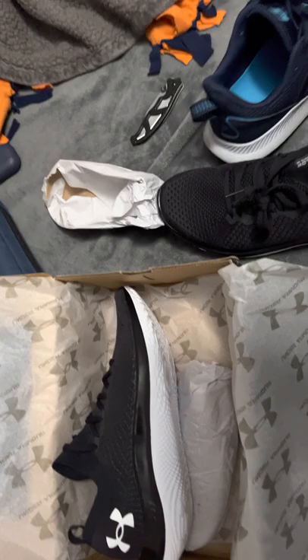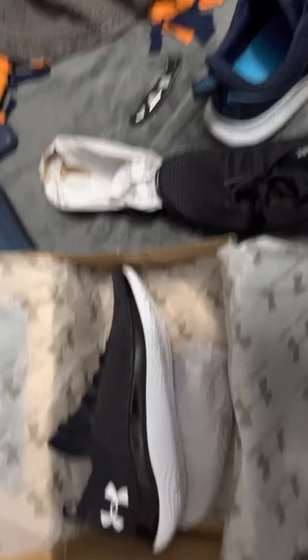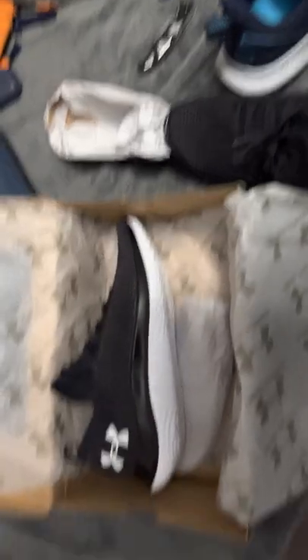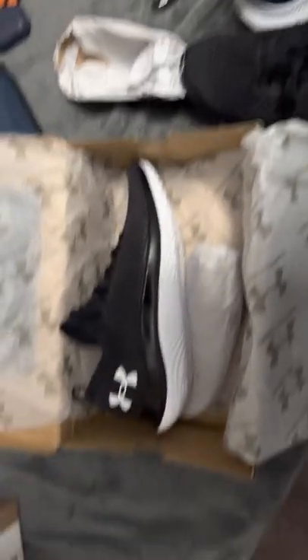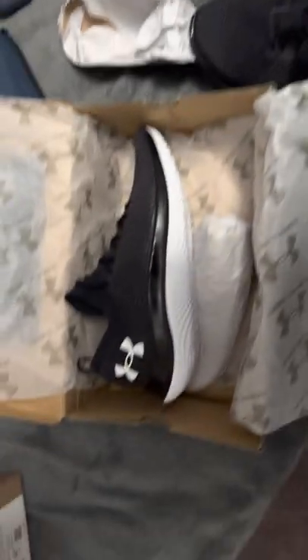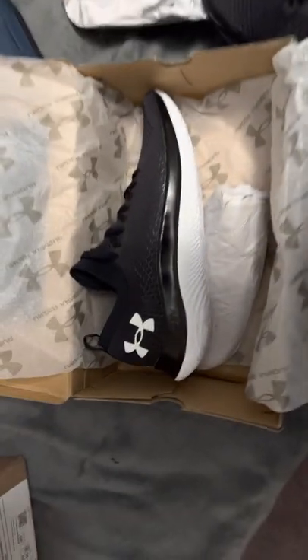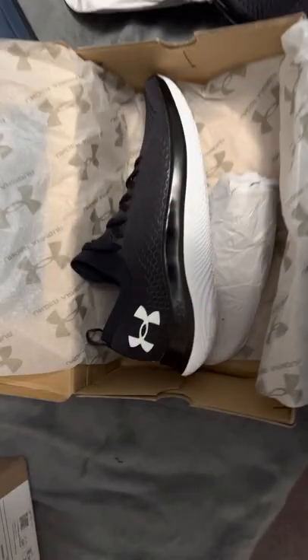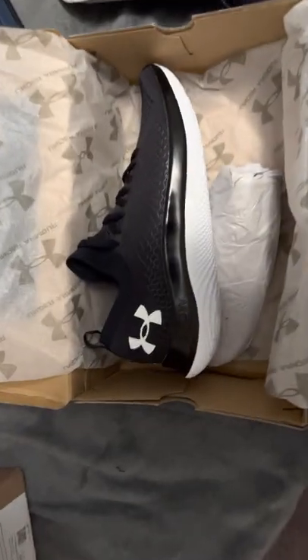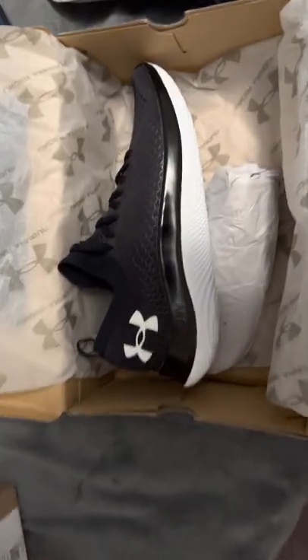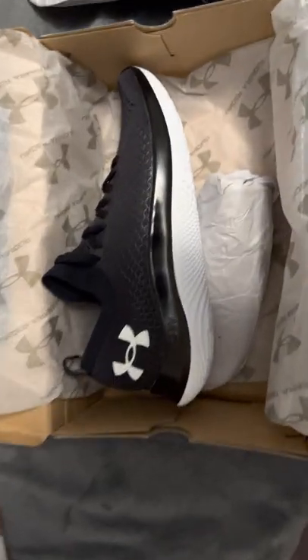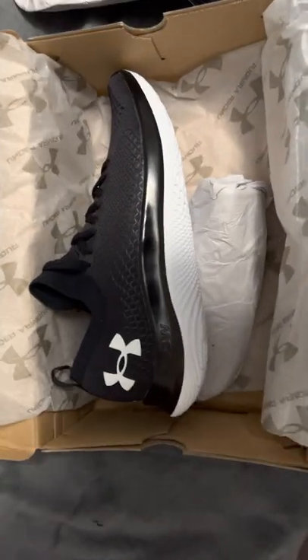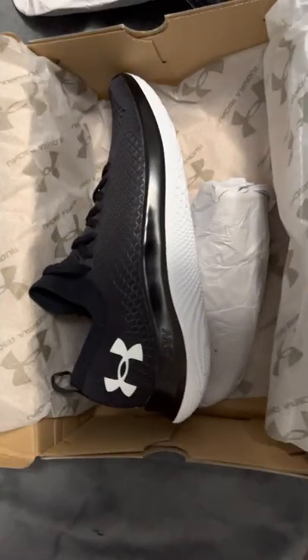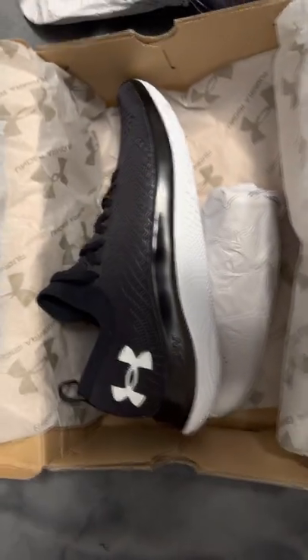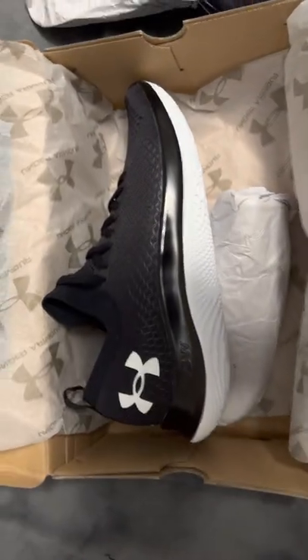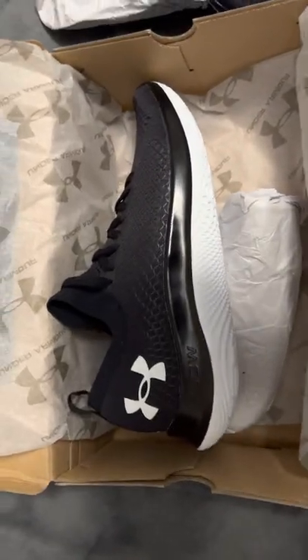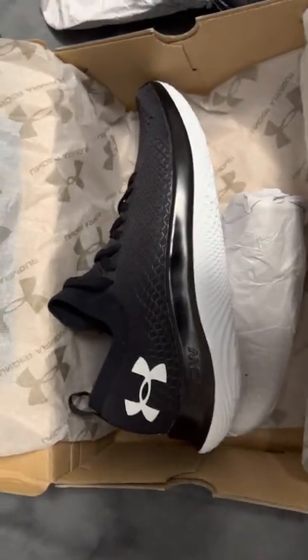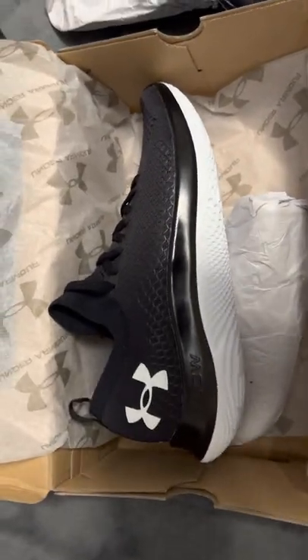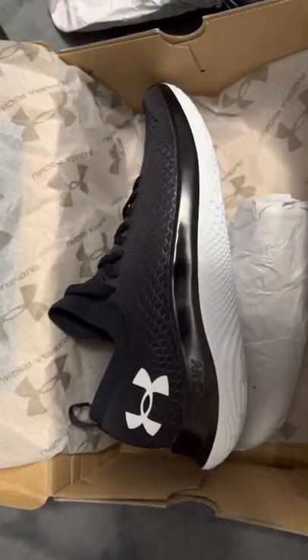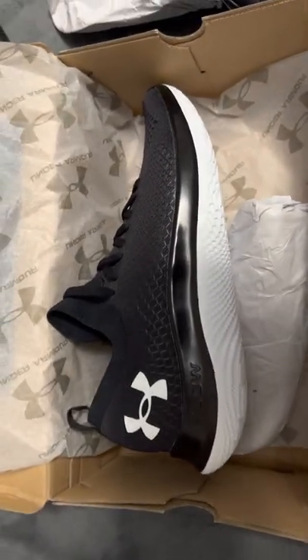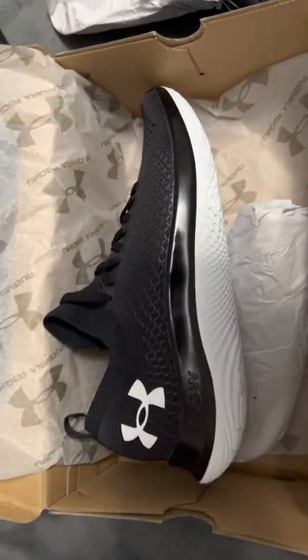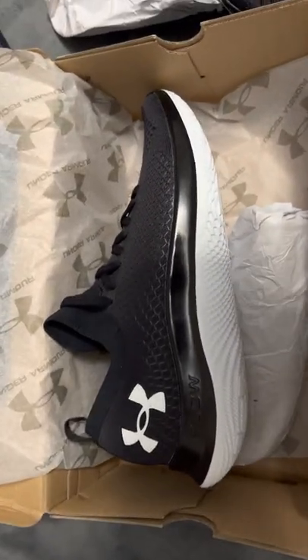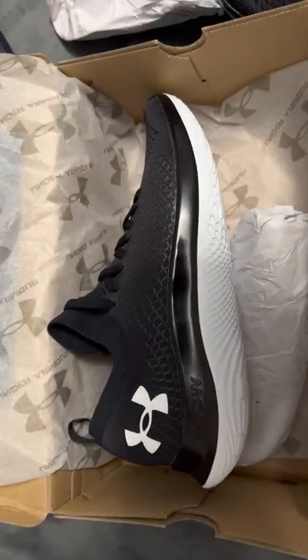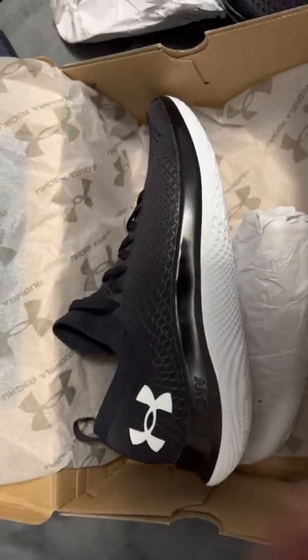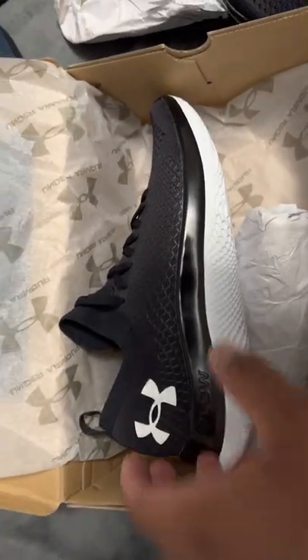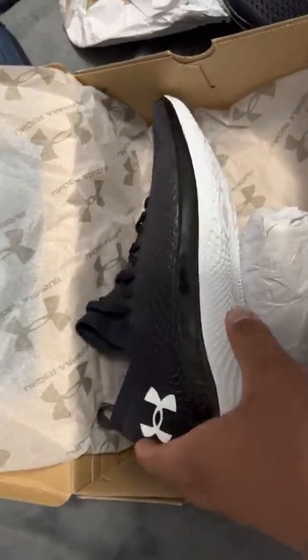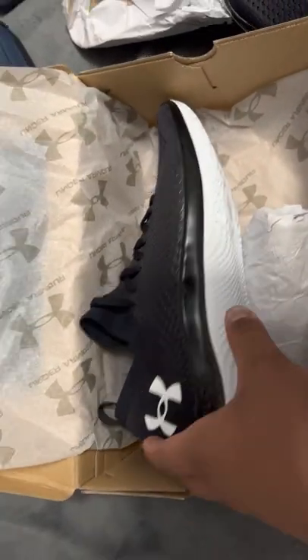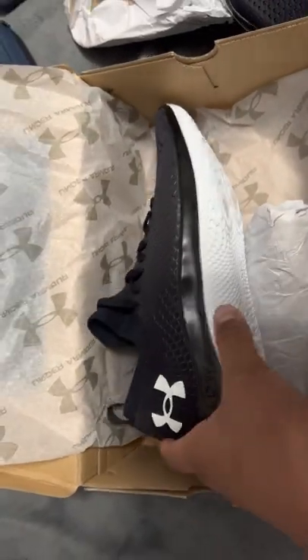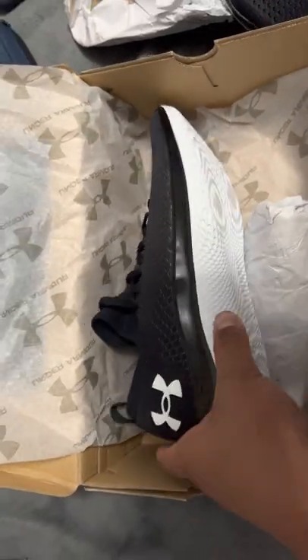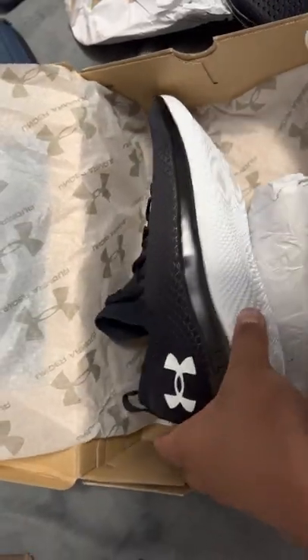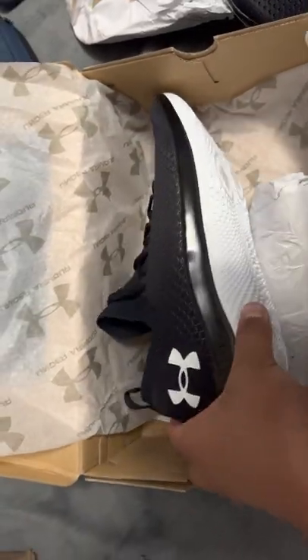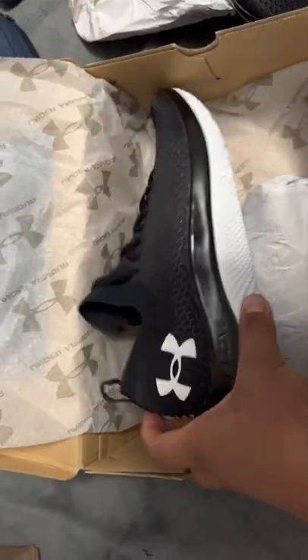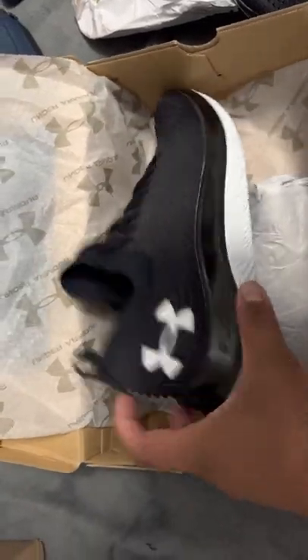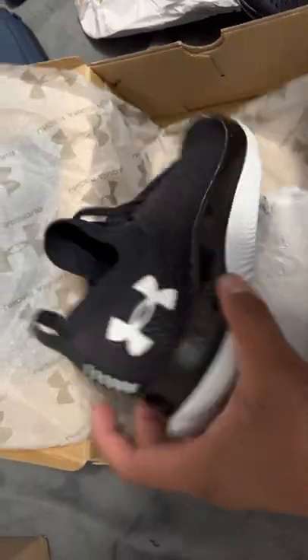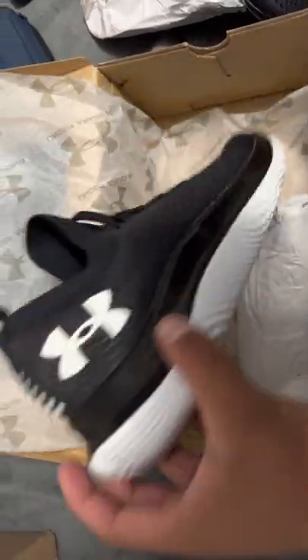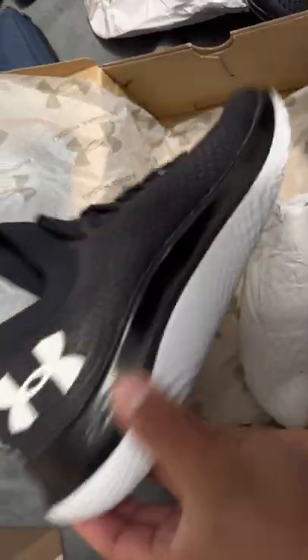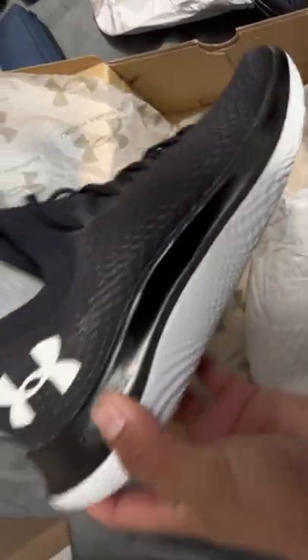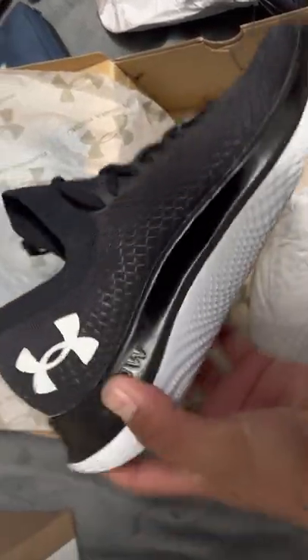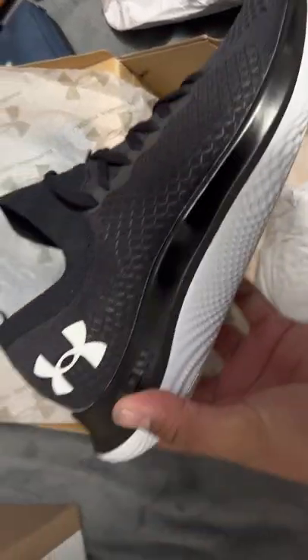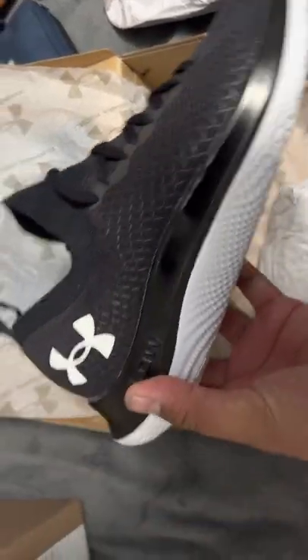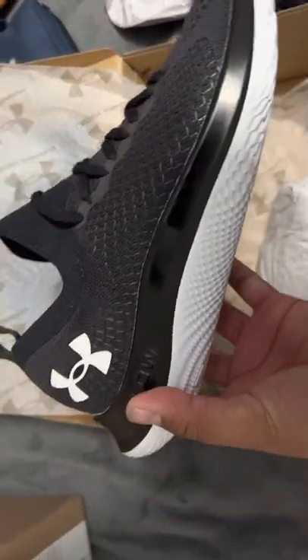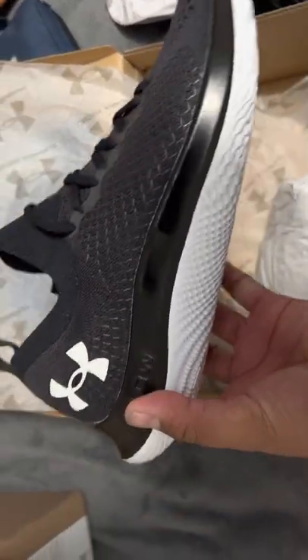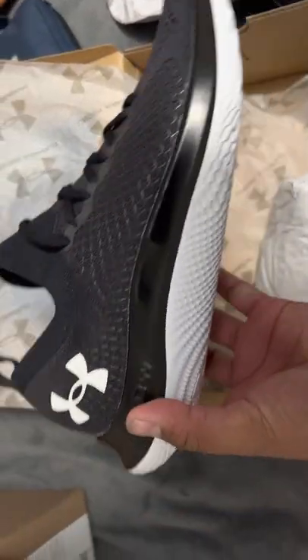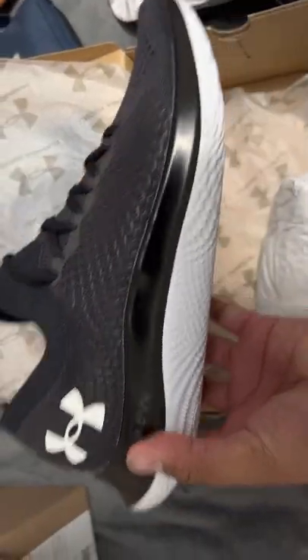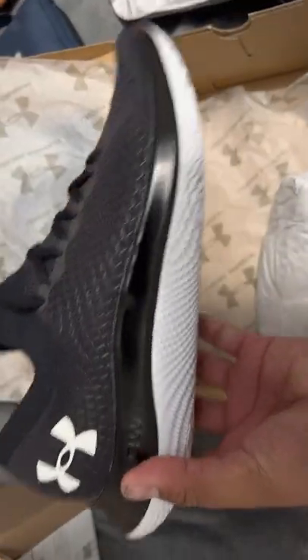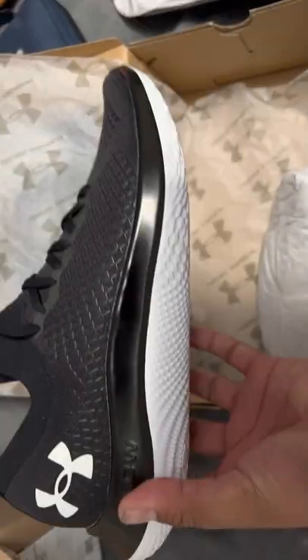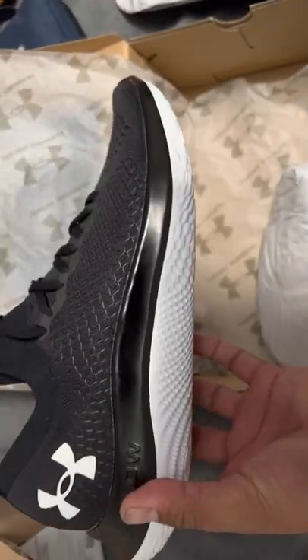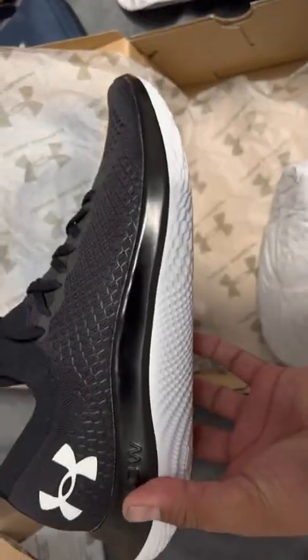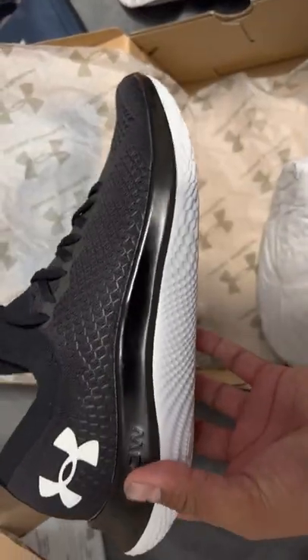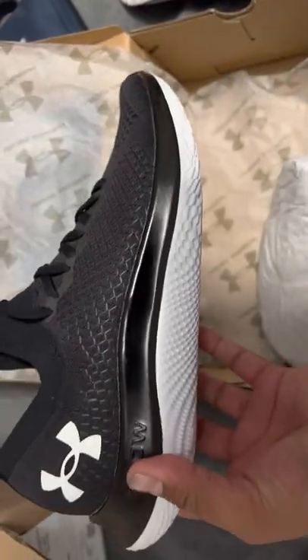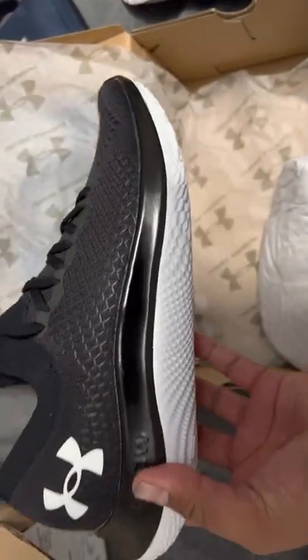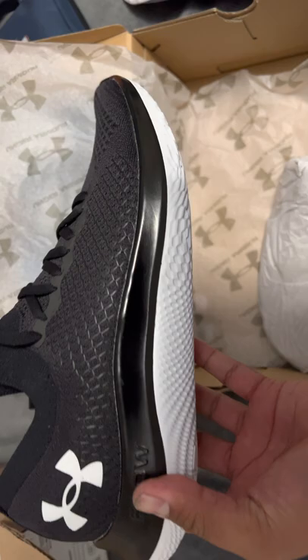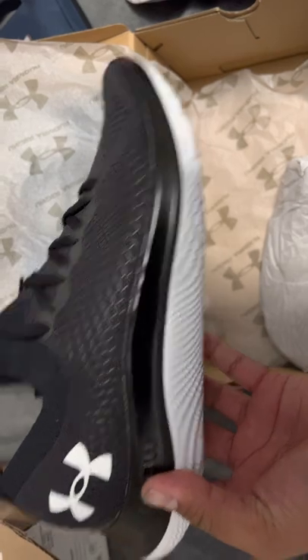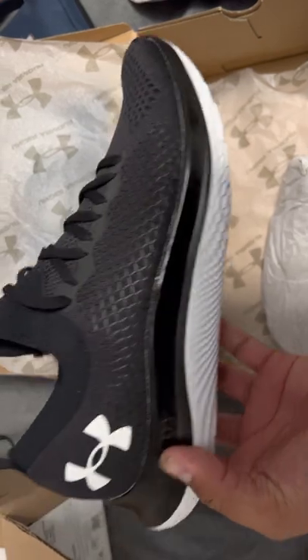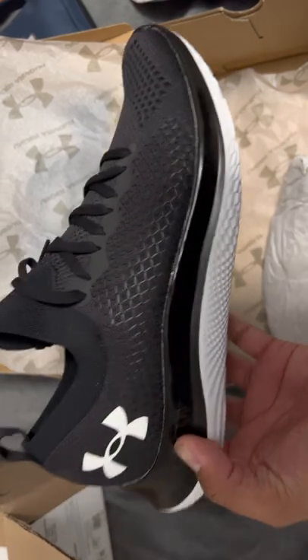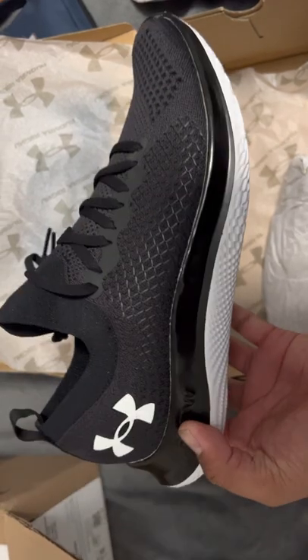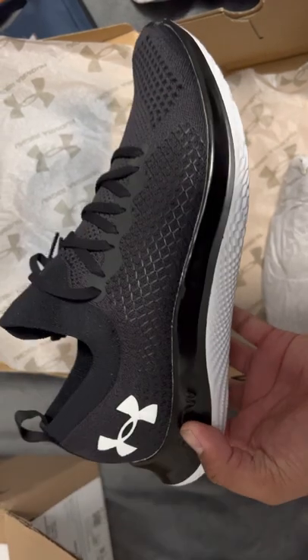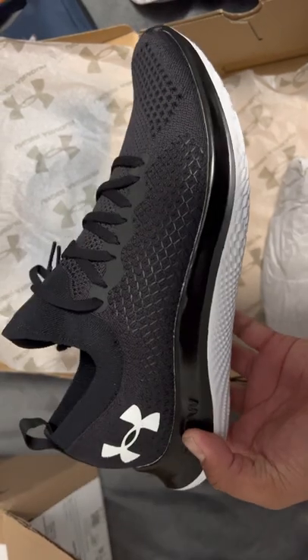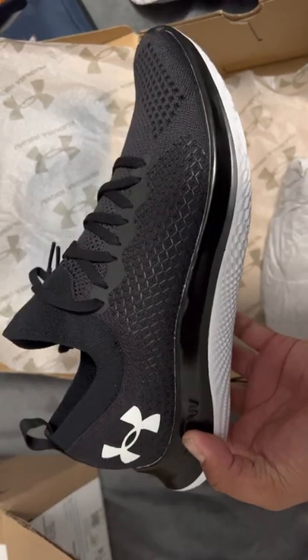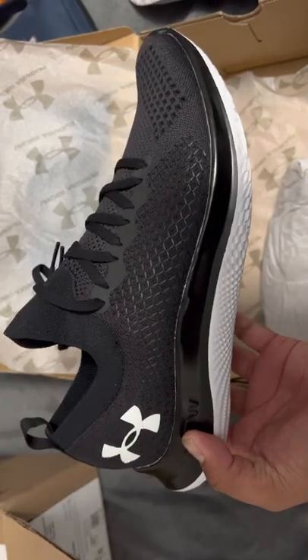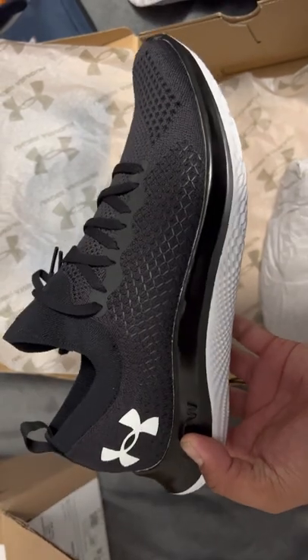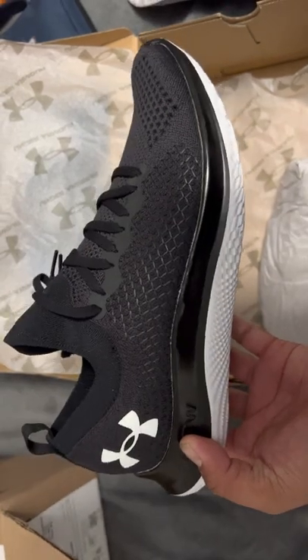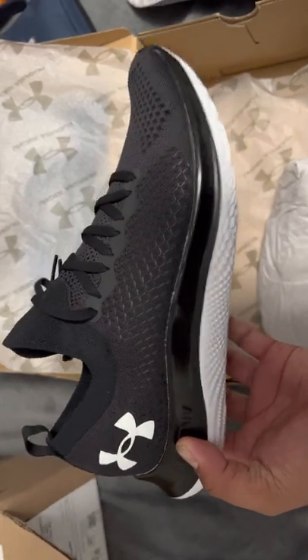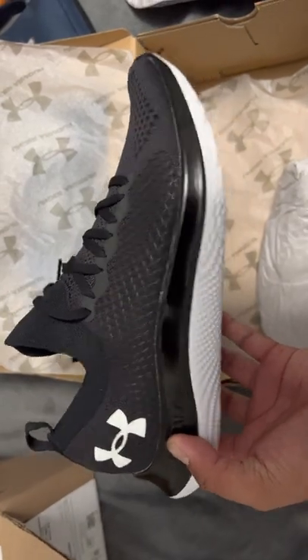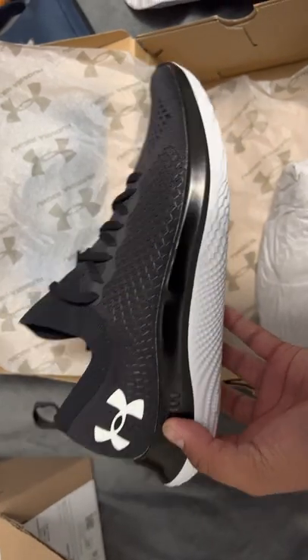Quick unboxing, quick short just-on-feet review. Stiff as hell.